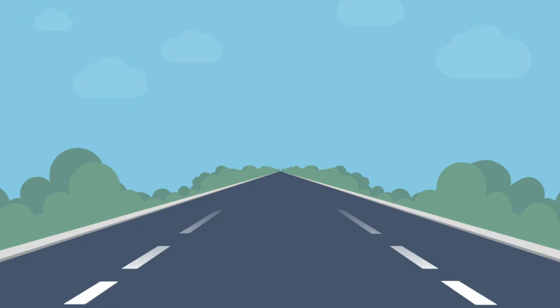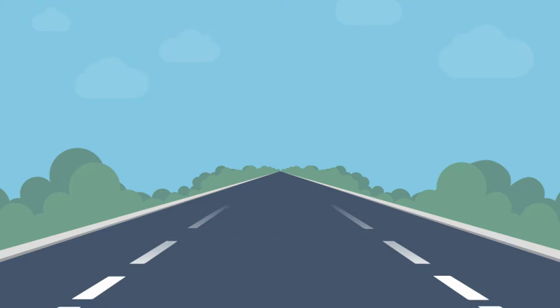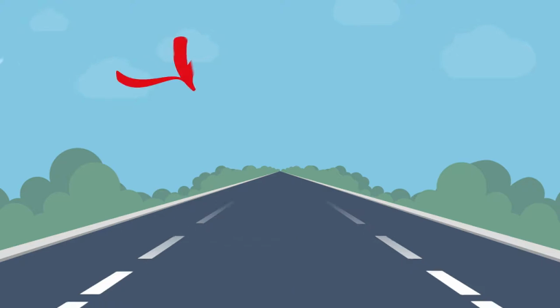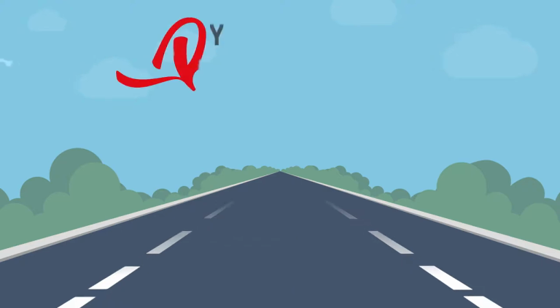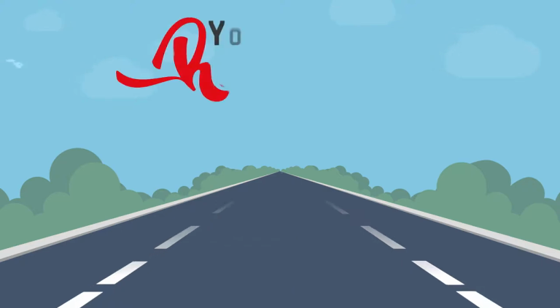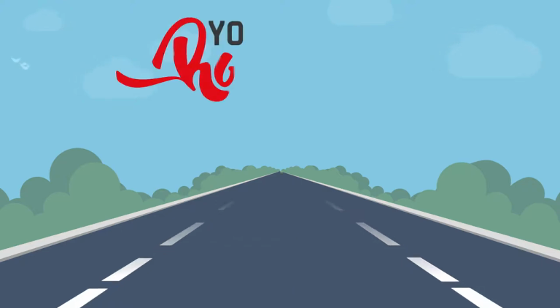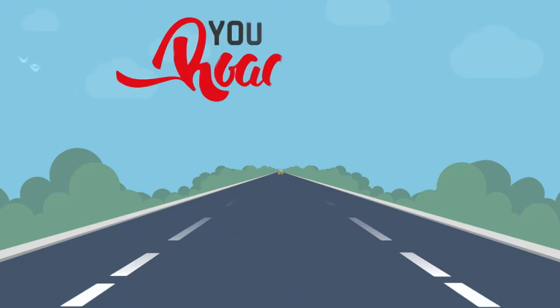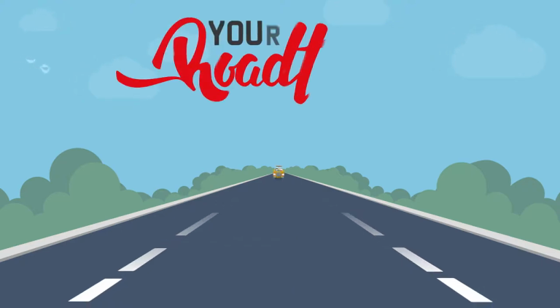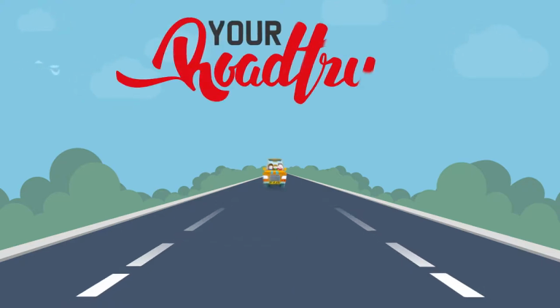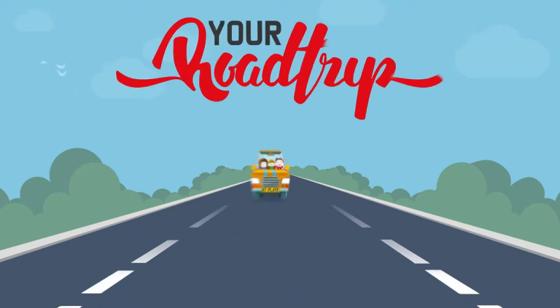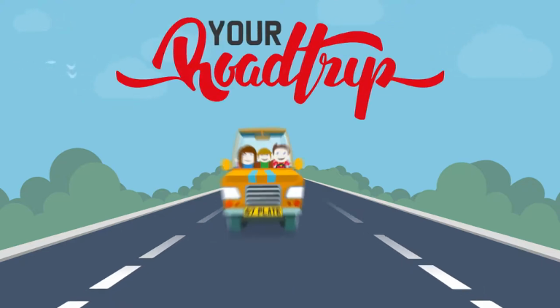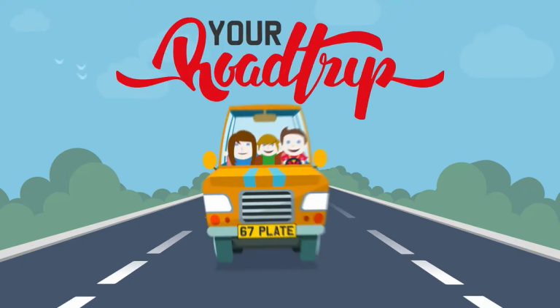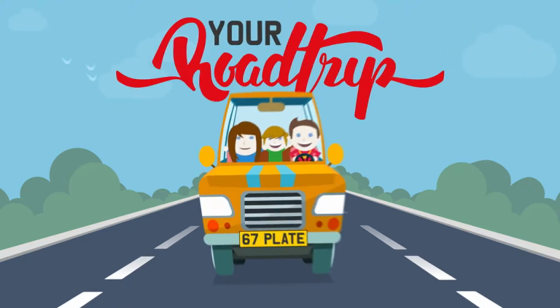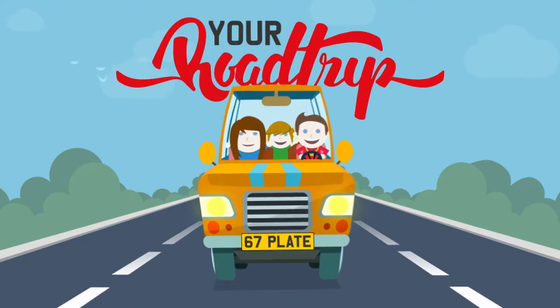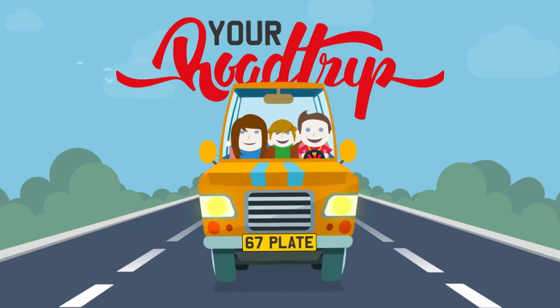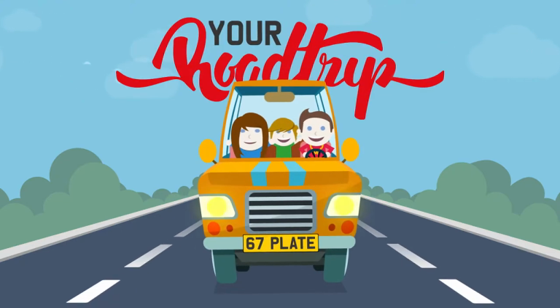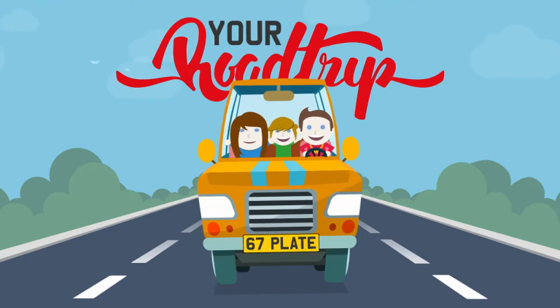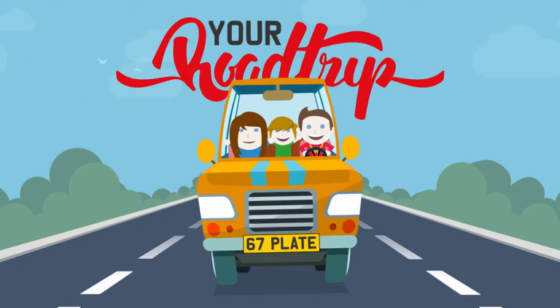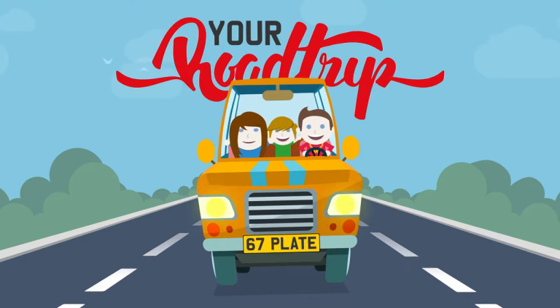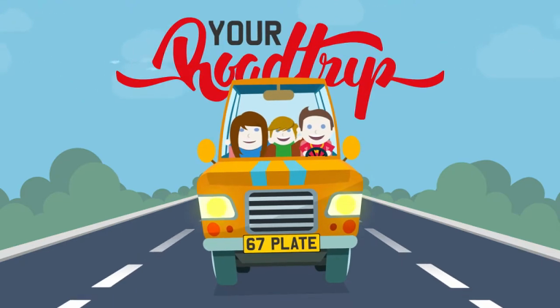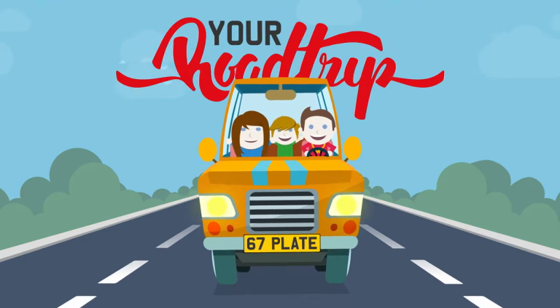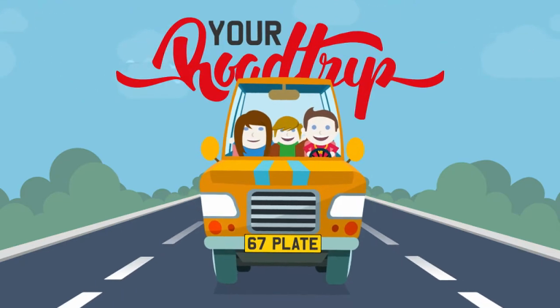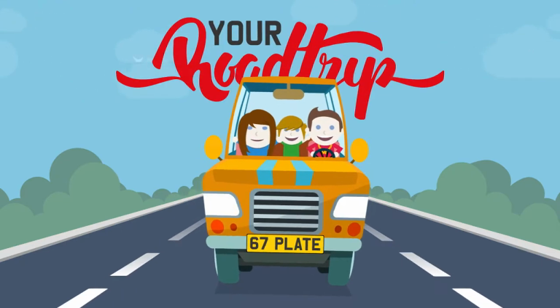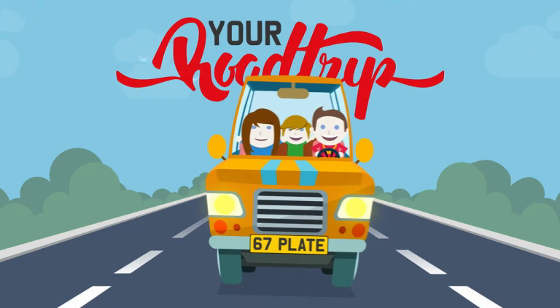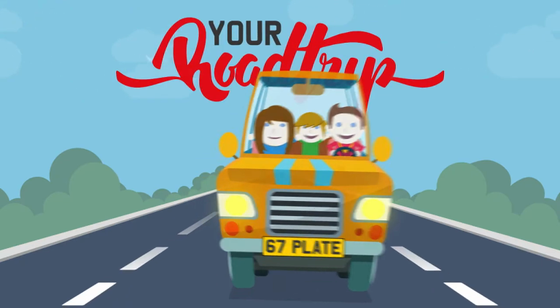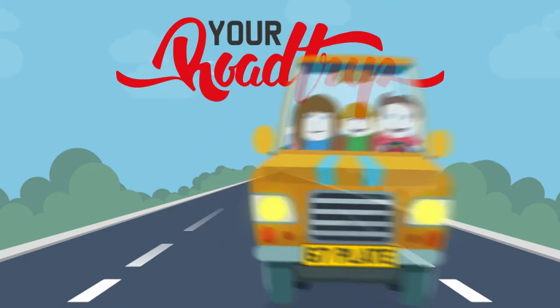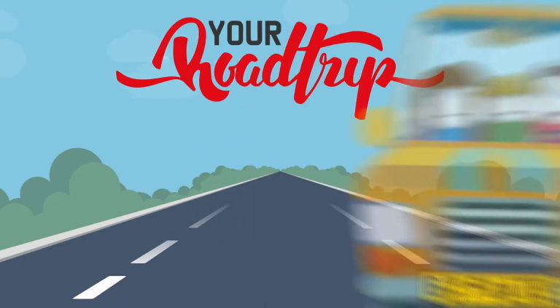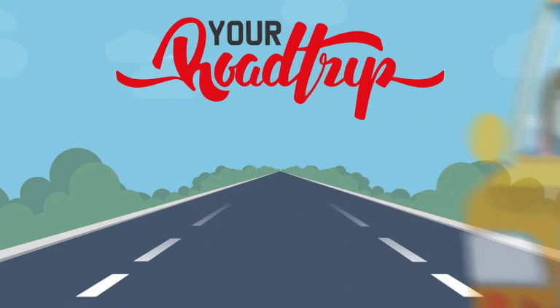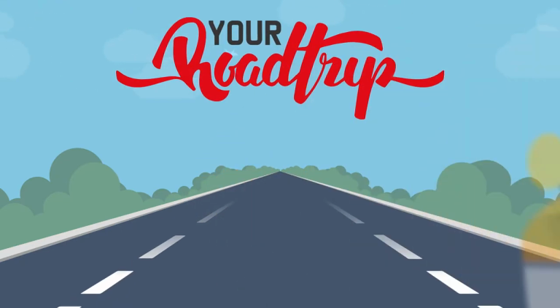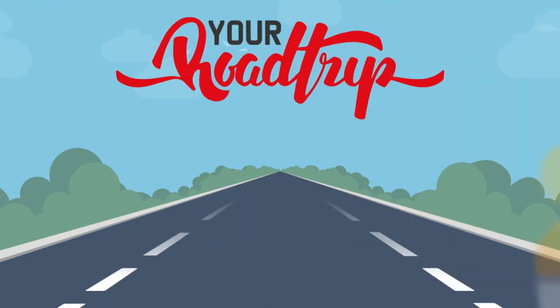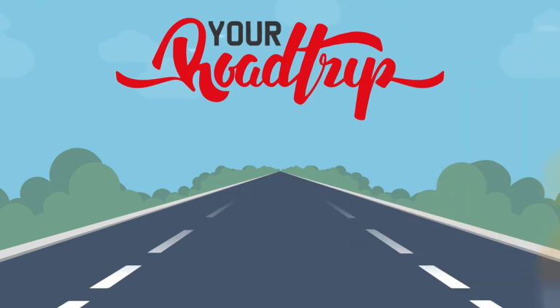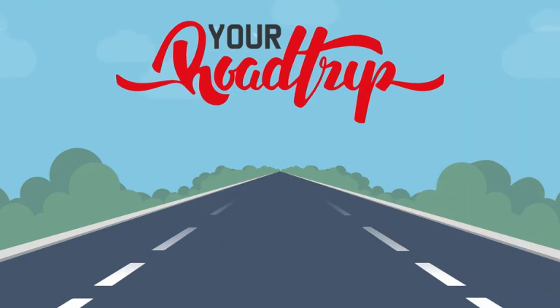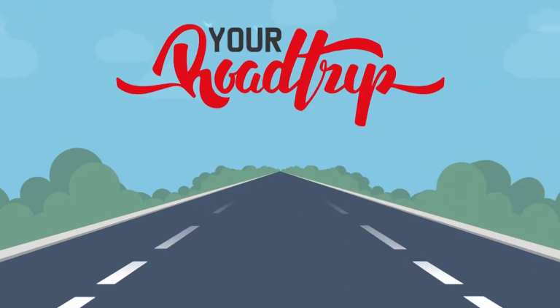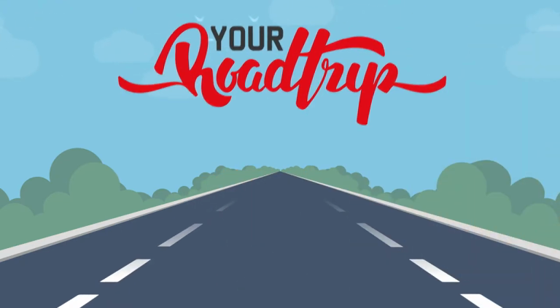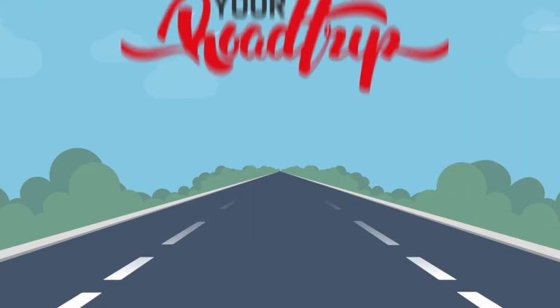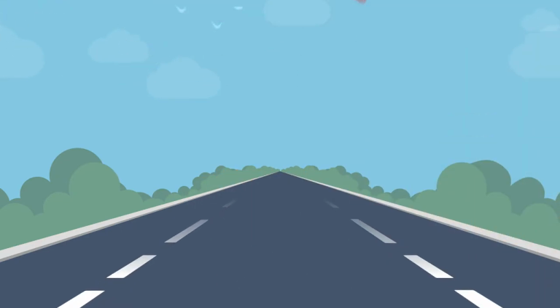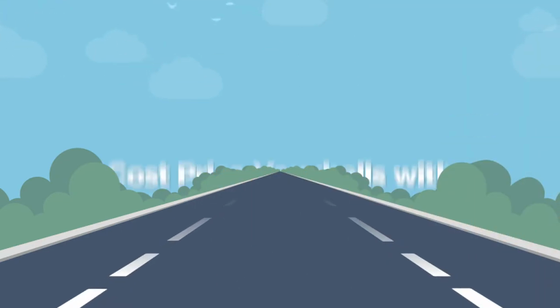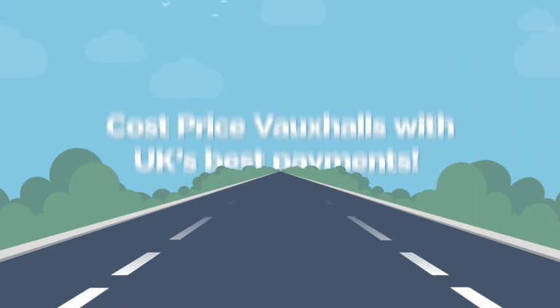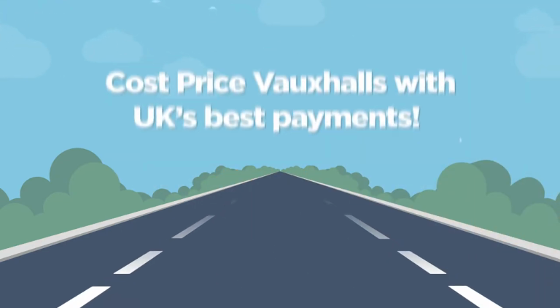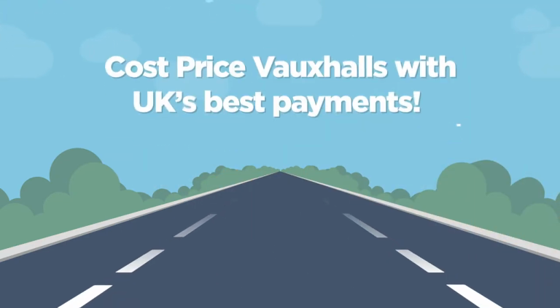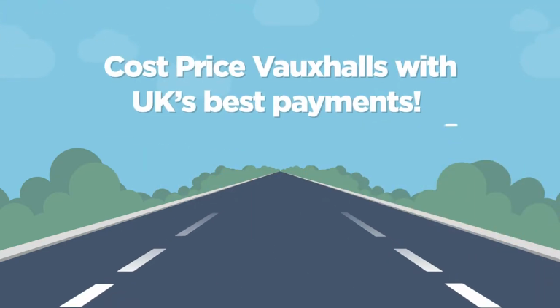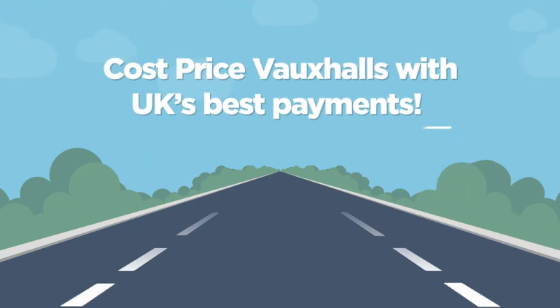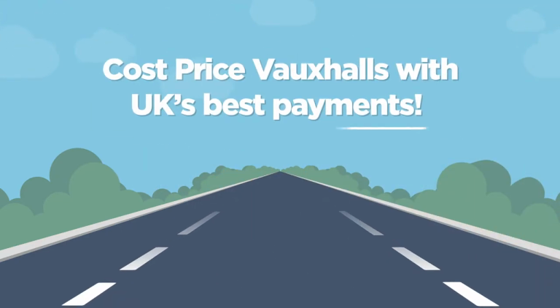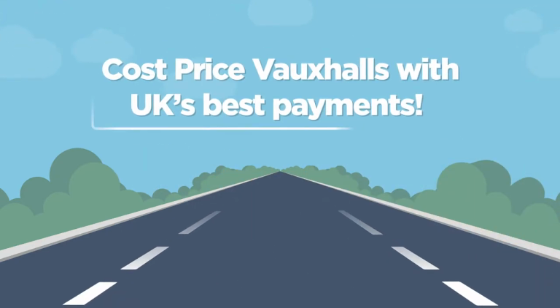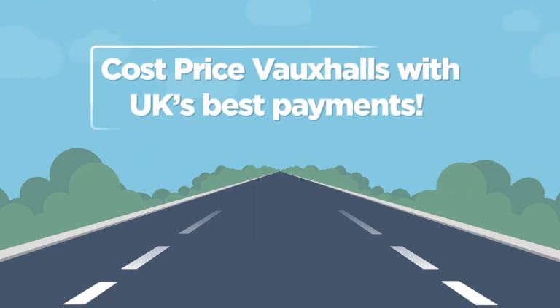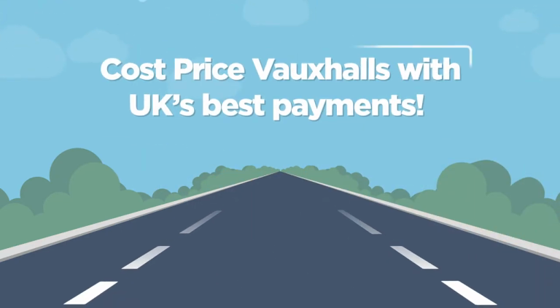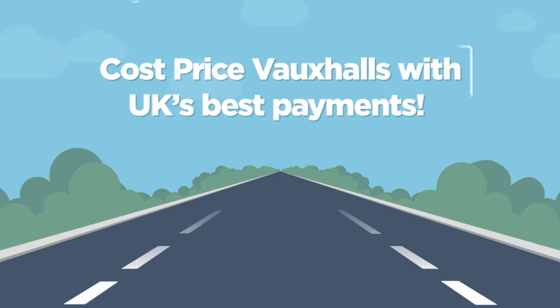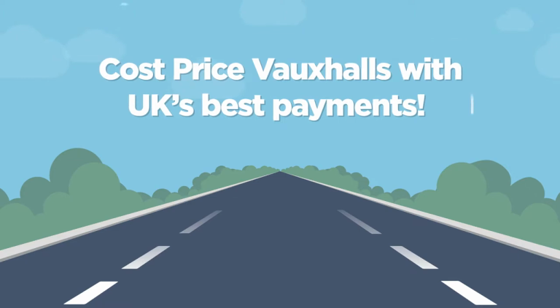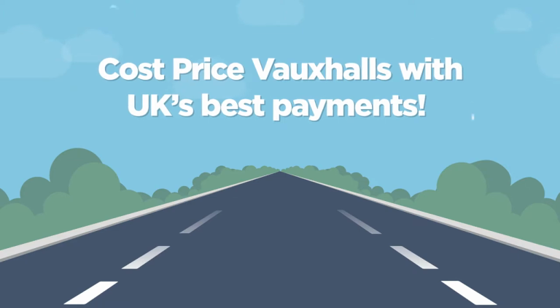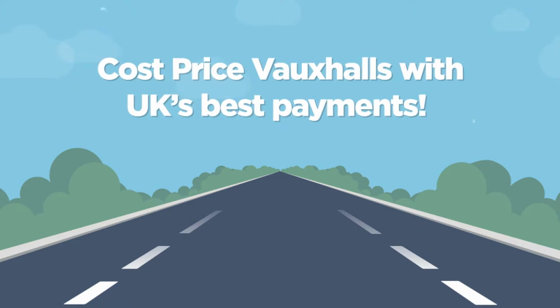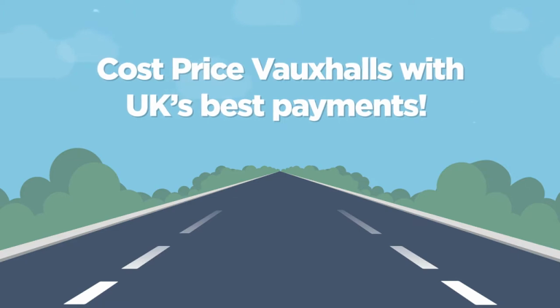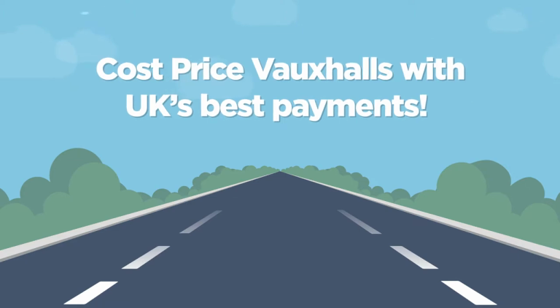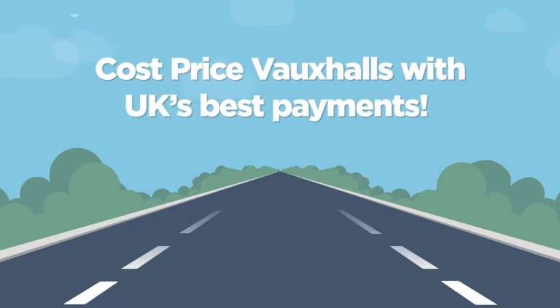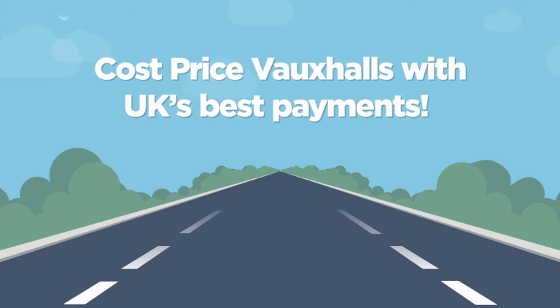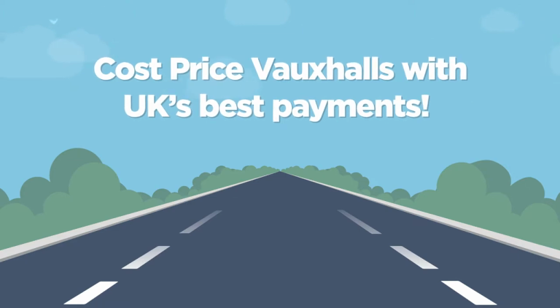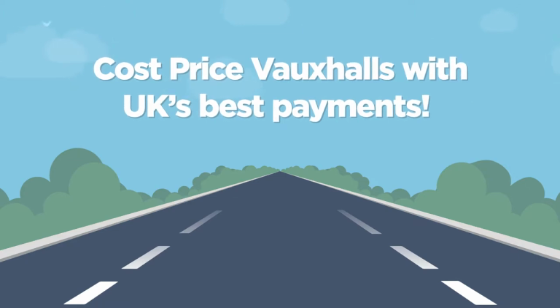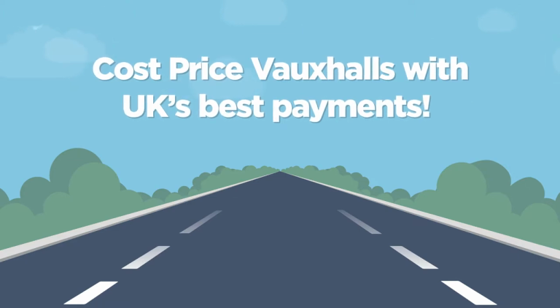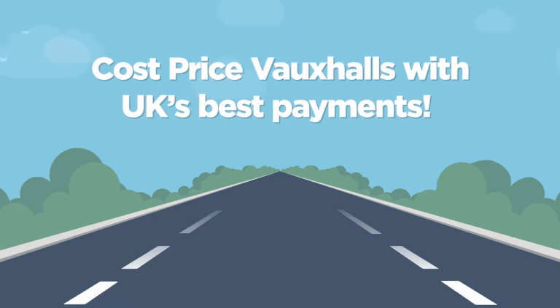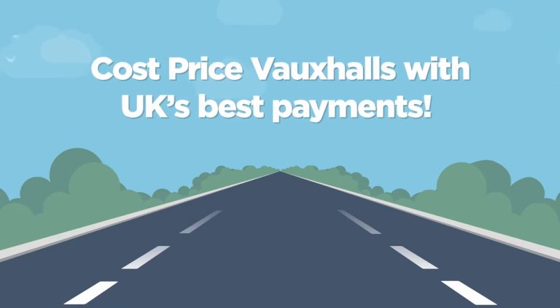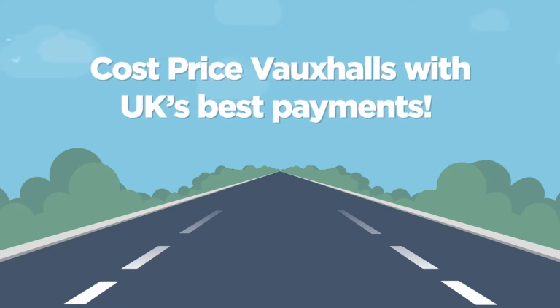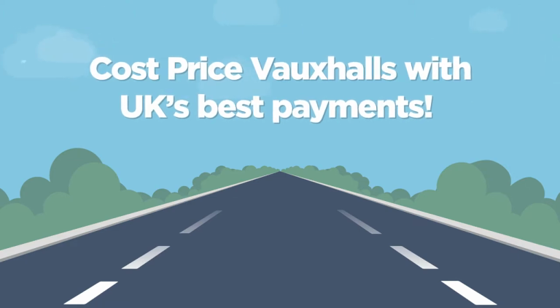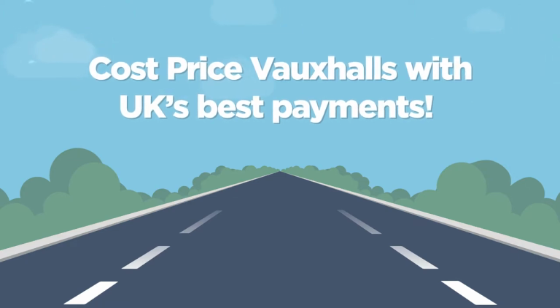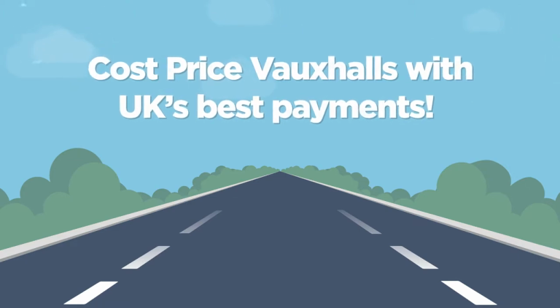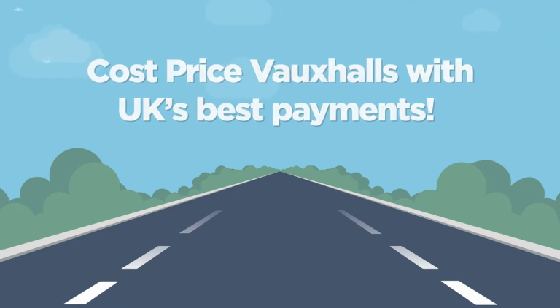You can't touch this. Join us on our 67 plate road trip and enjoy cost price Vauxhalls with the UK's best payments.